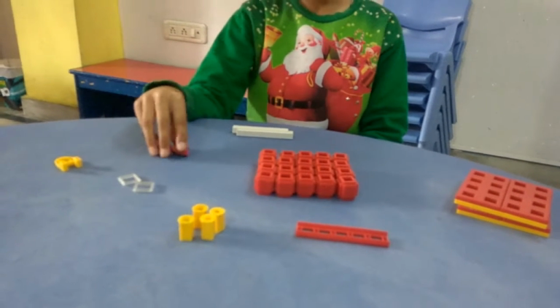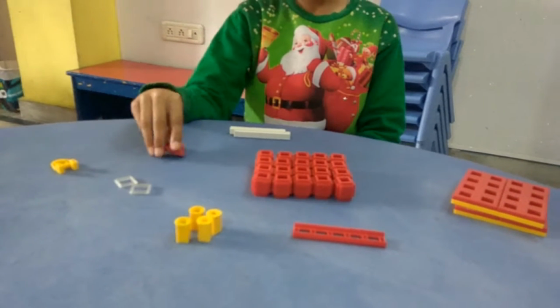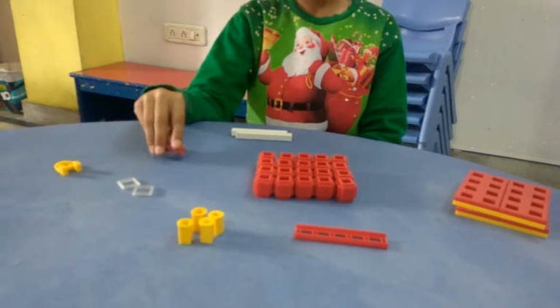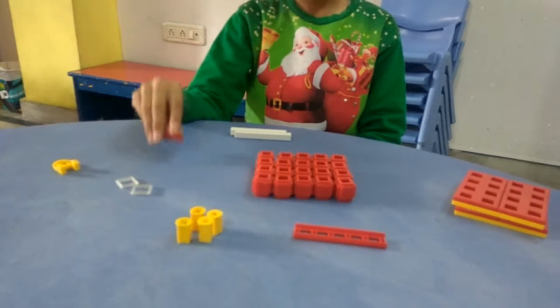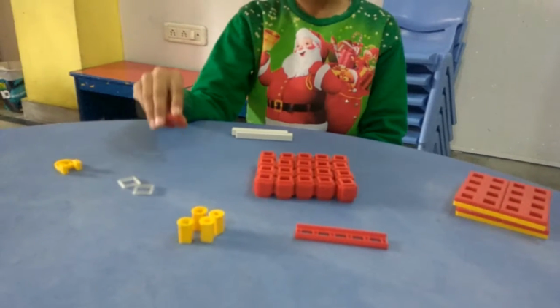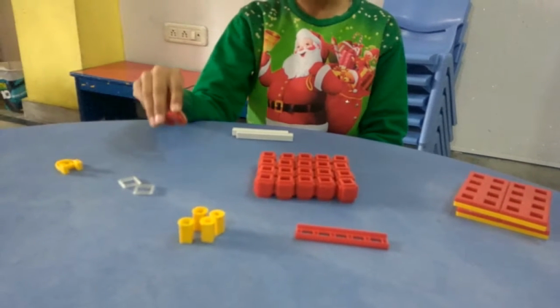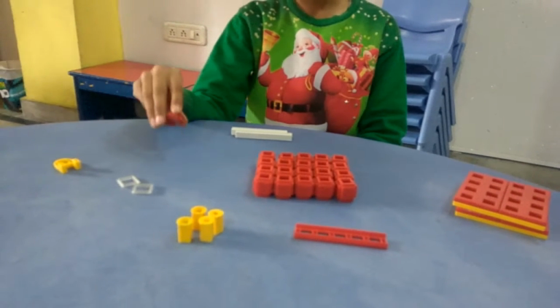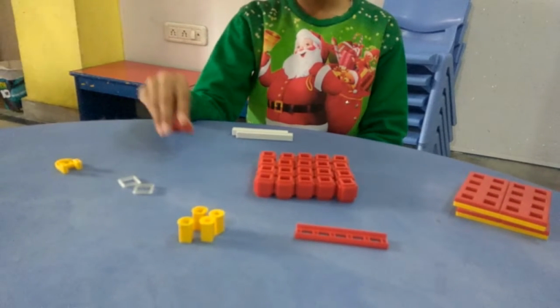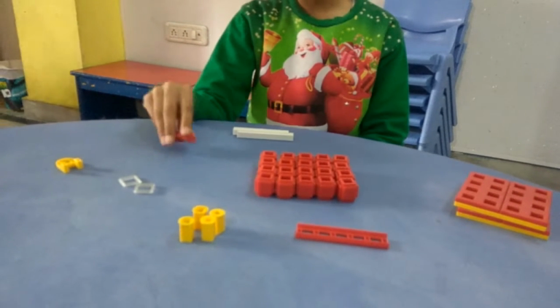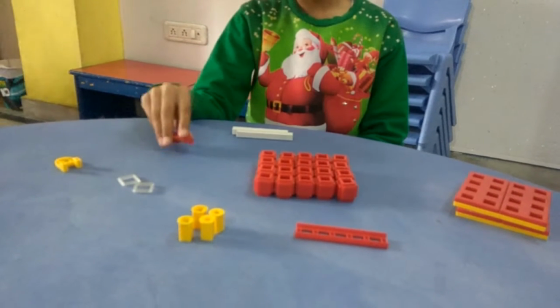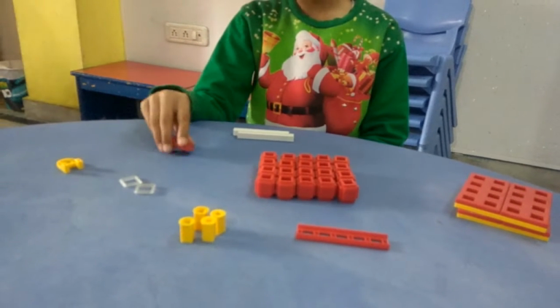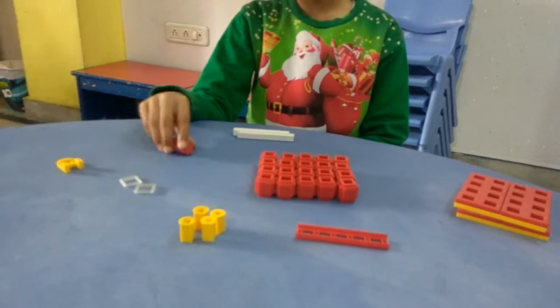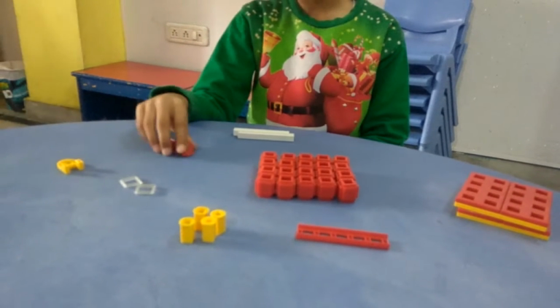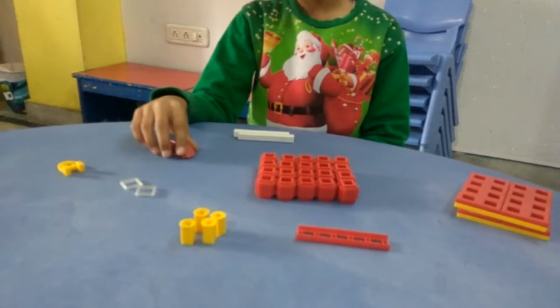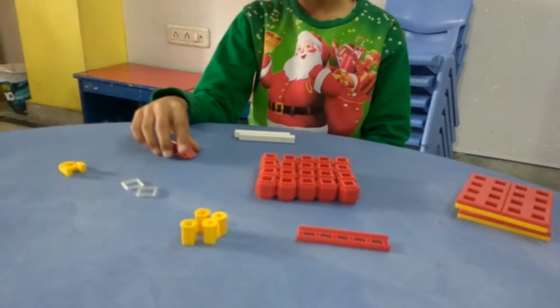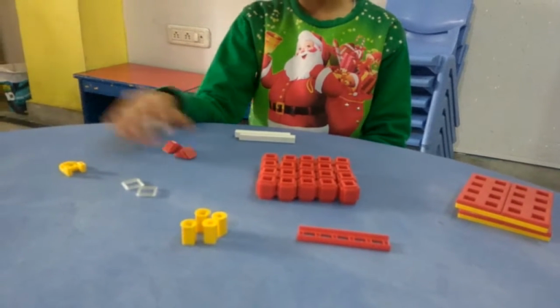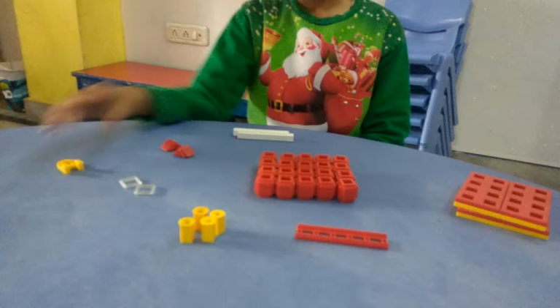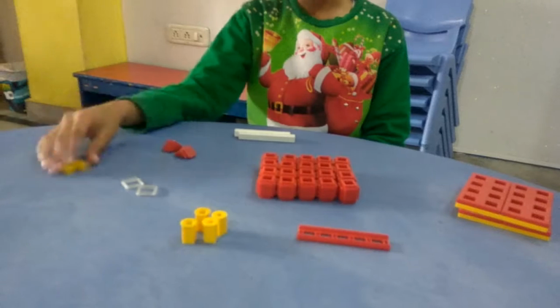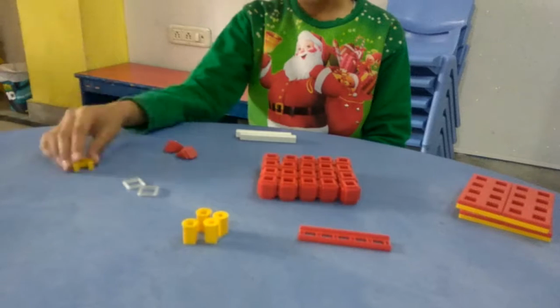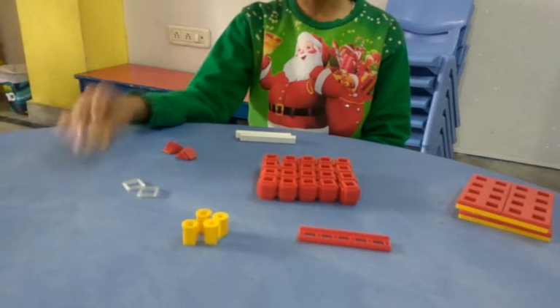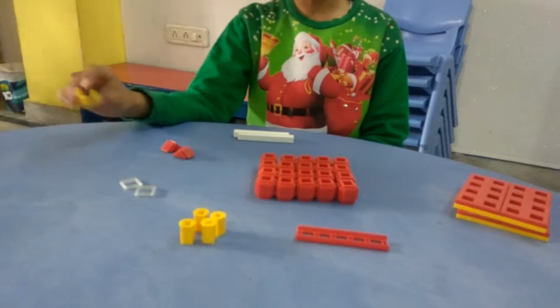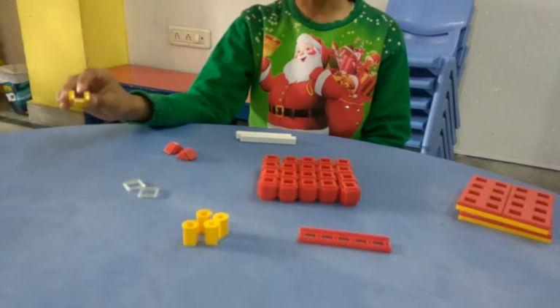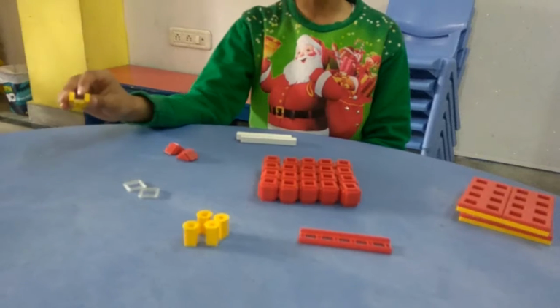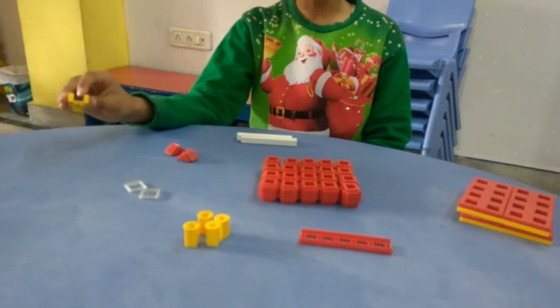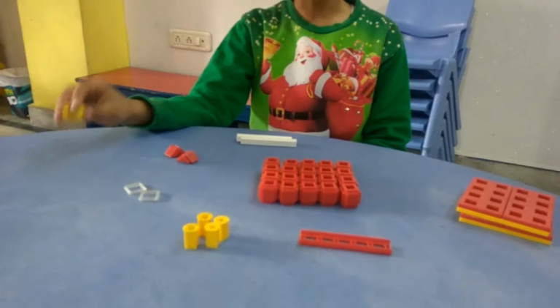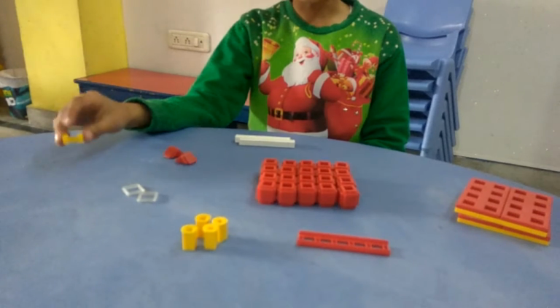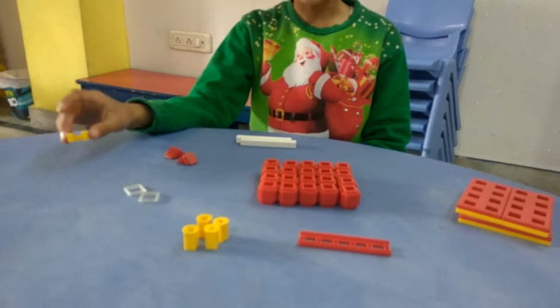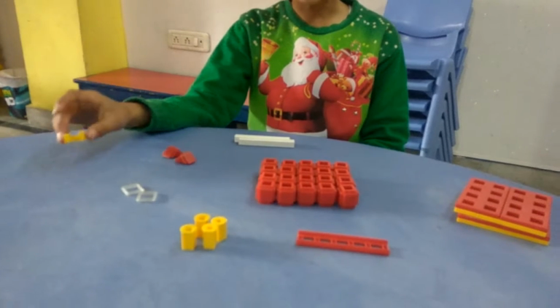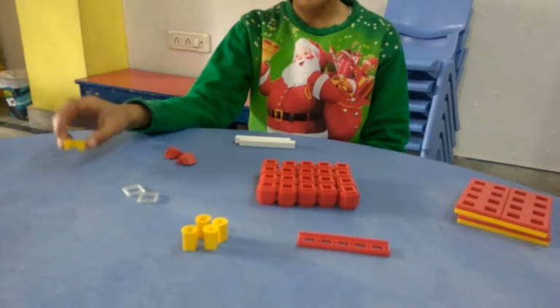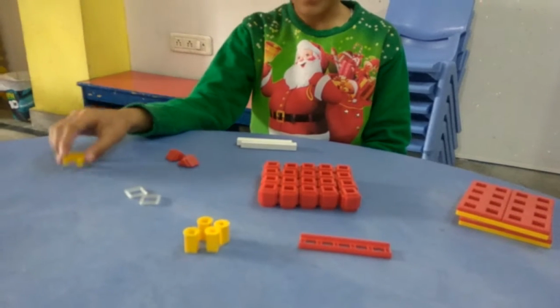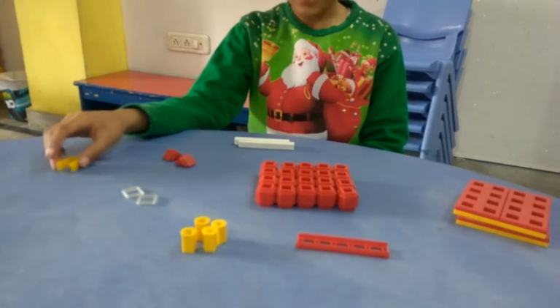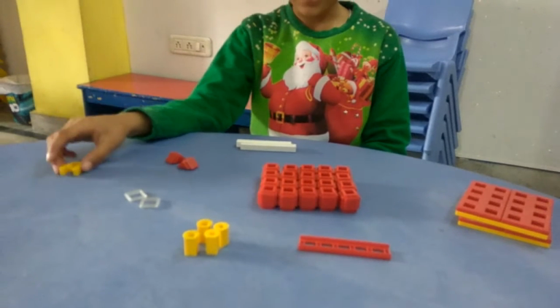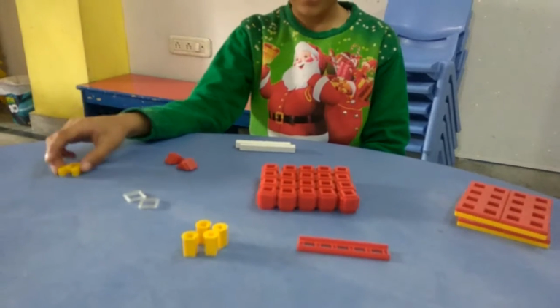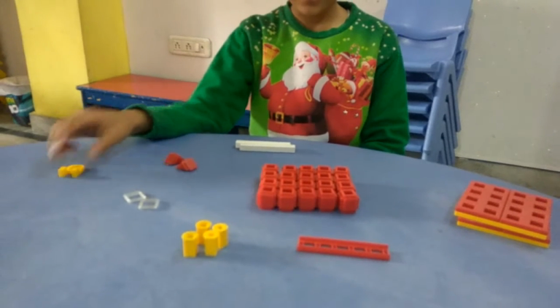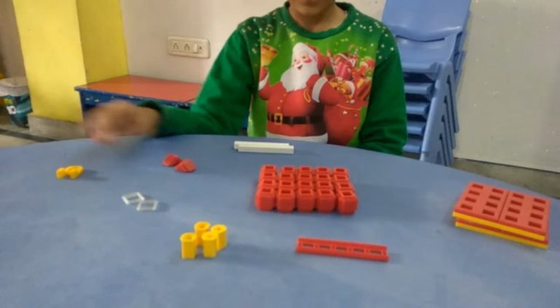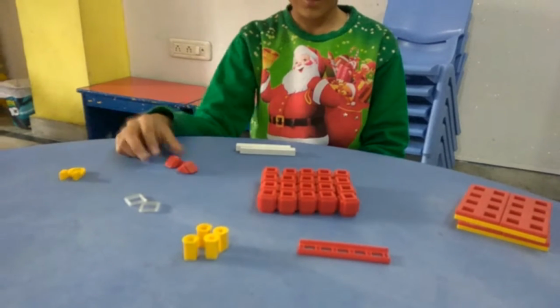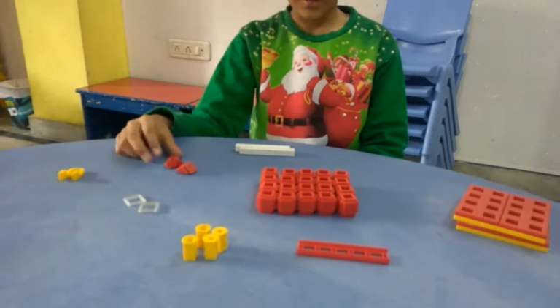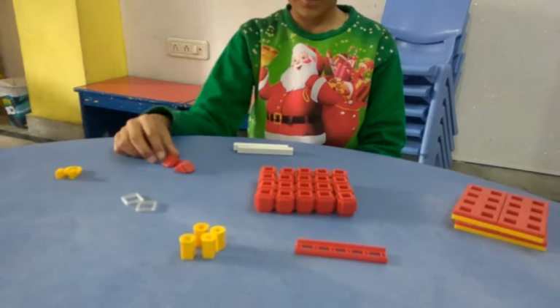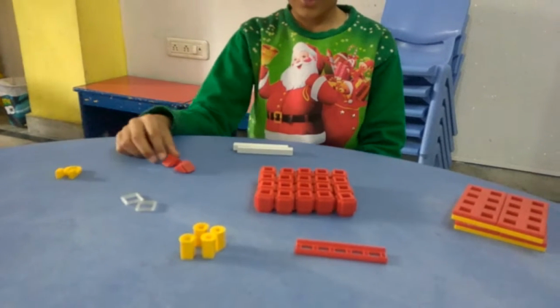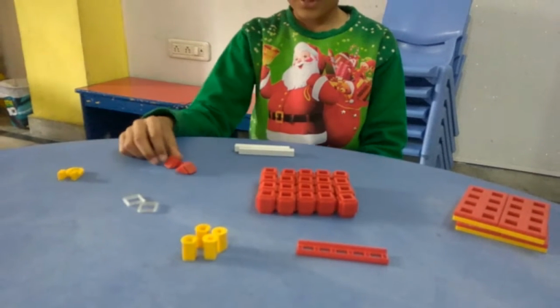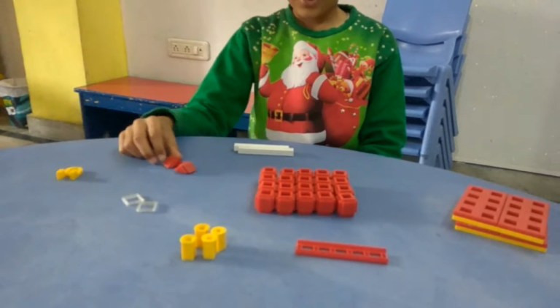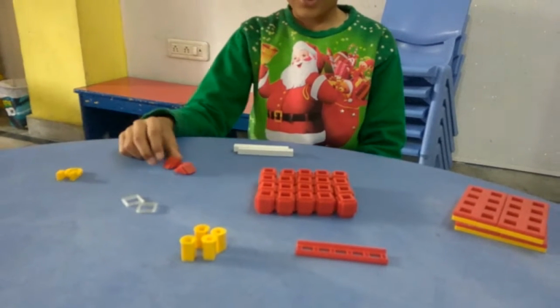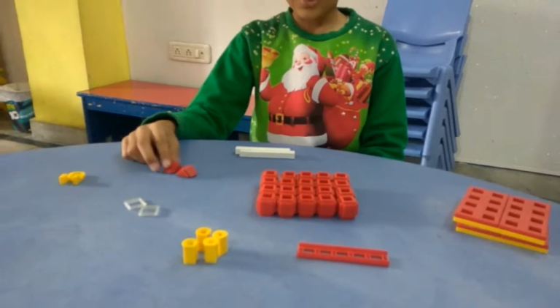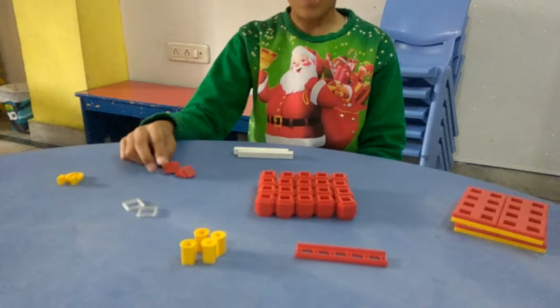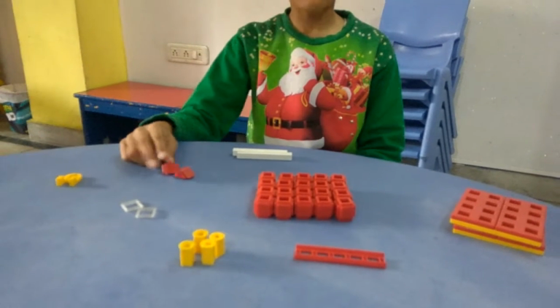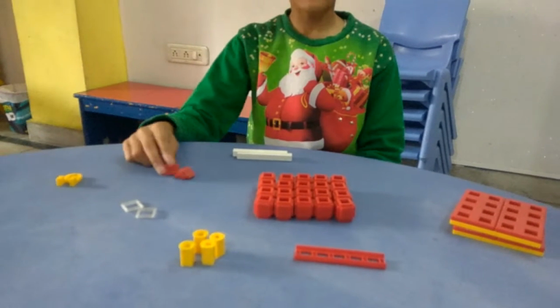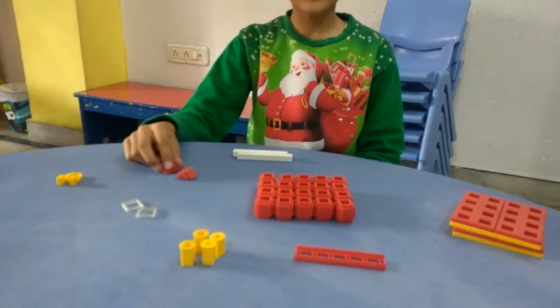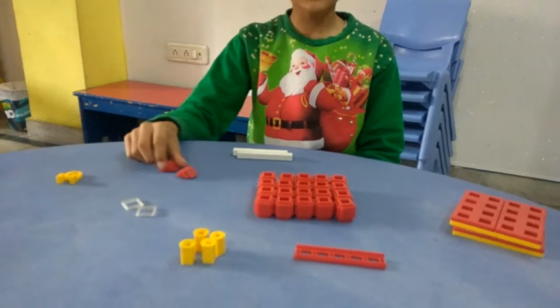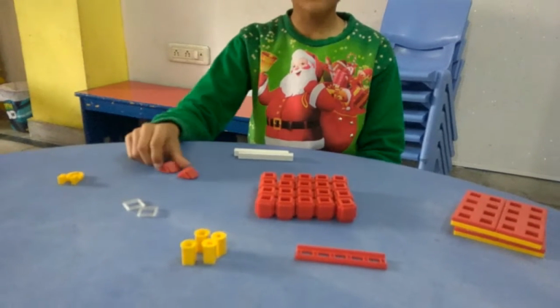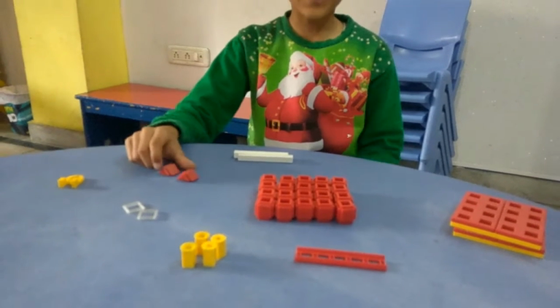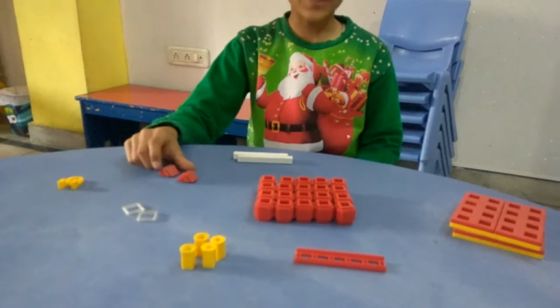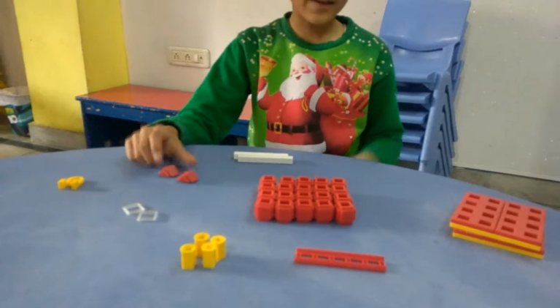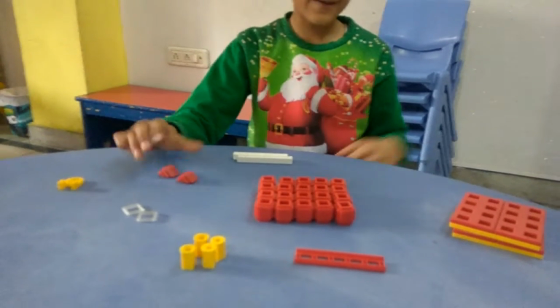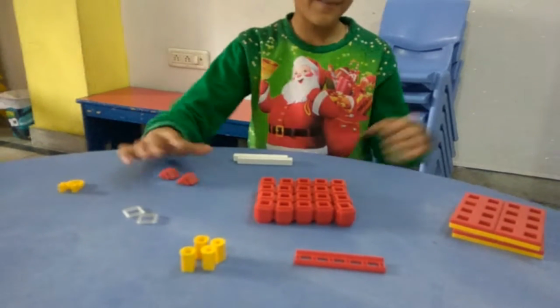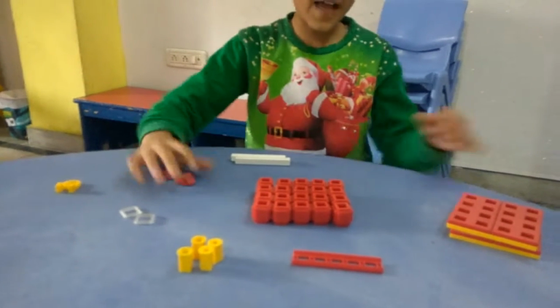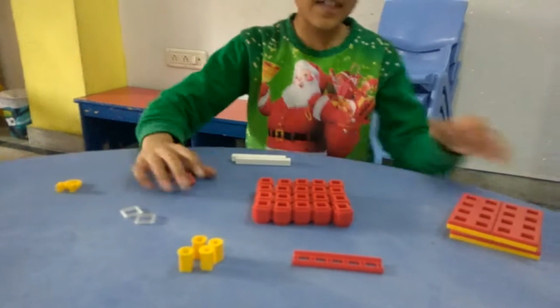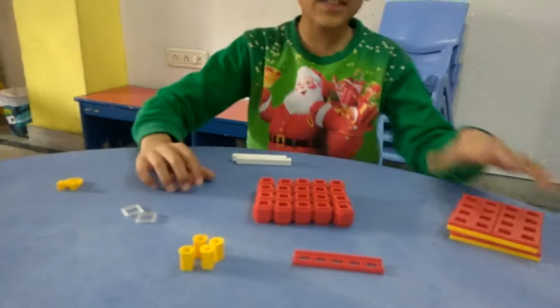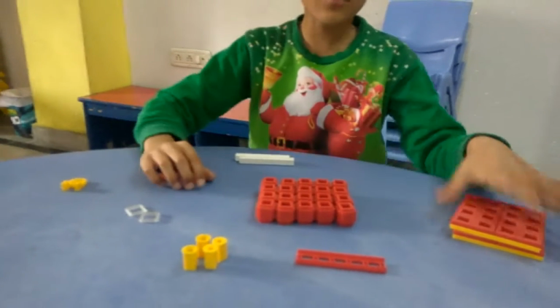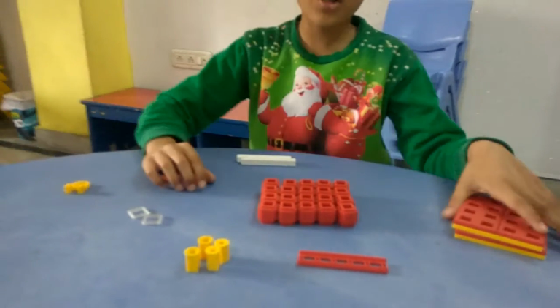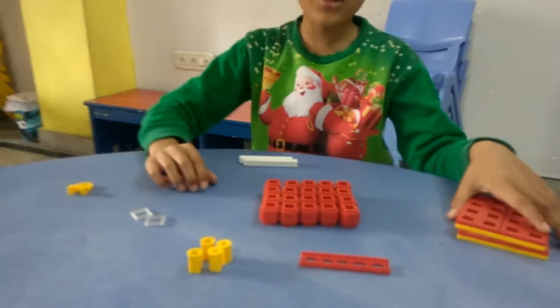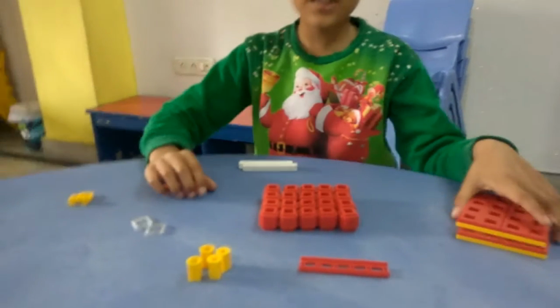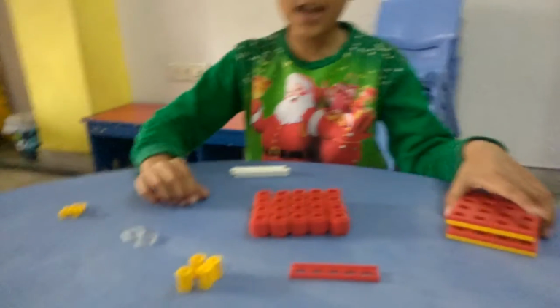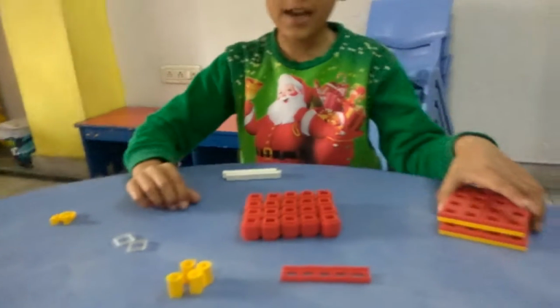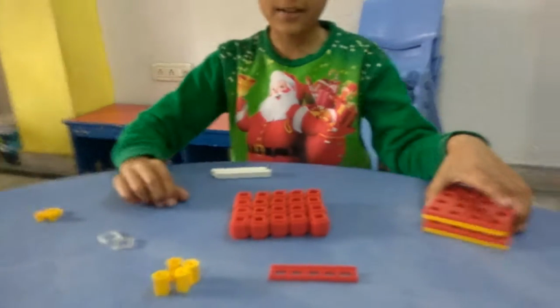2 triangle cubes and 1 big A. Now let's make a basketball stand.